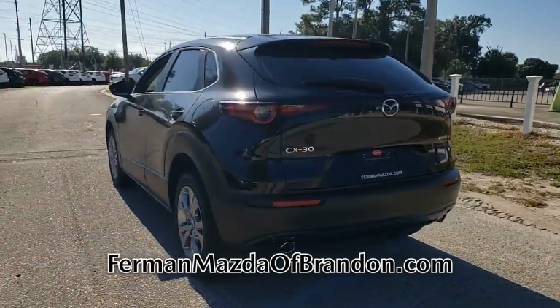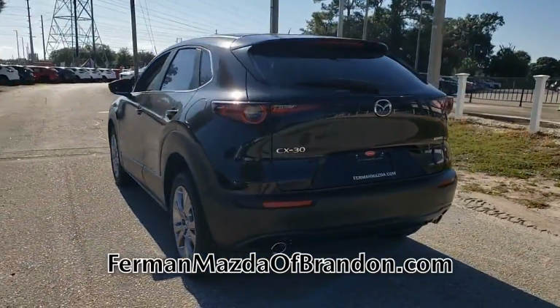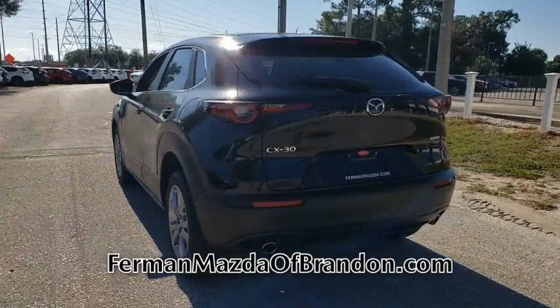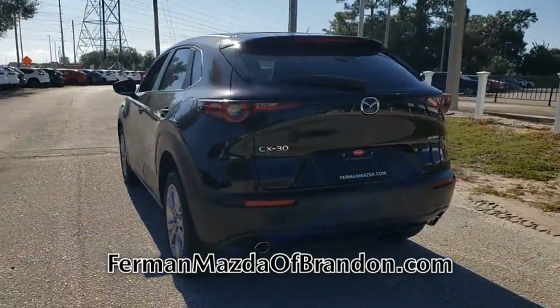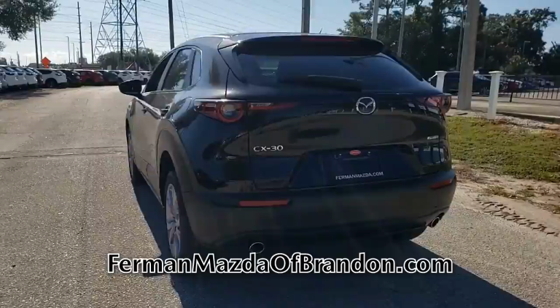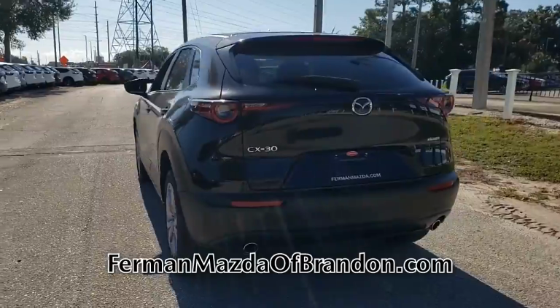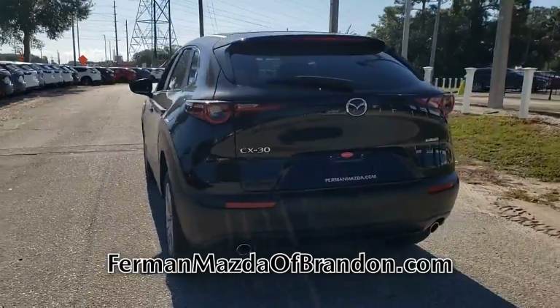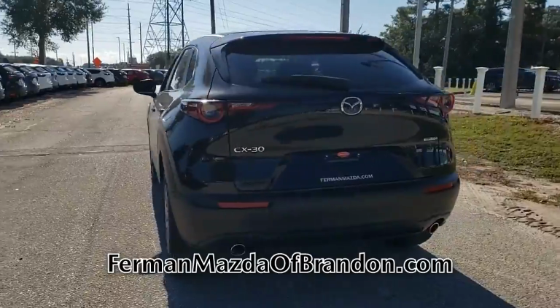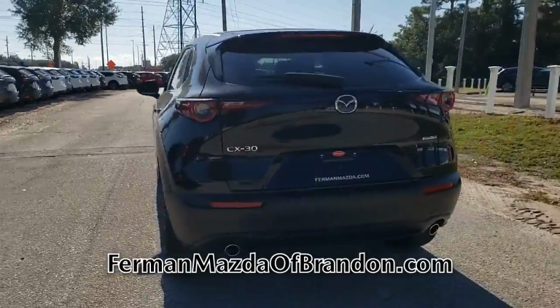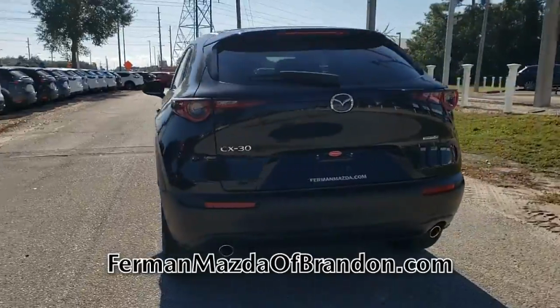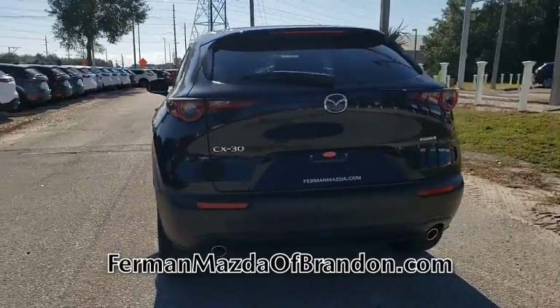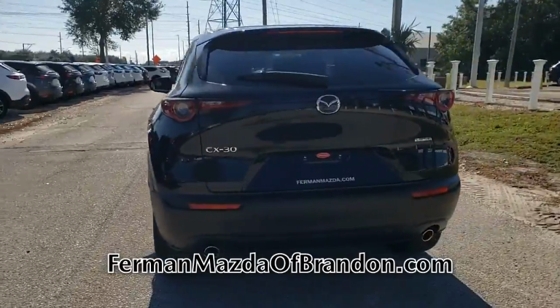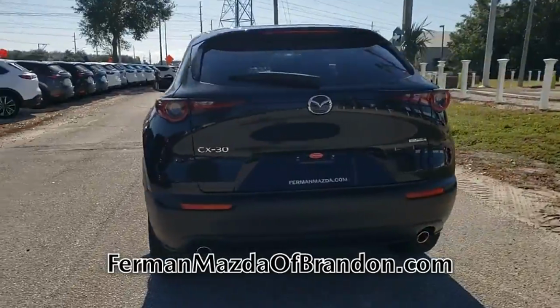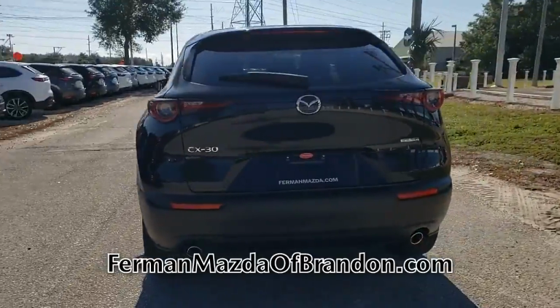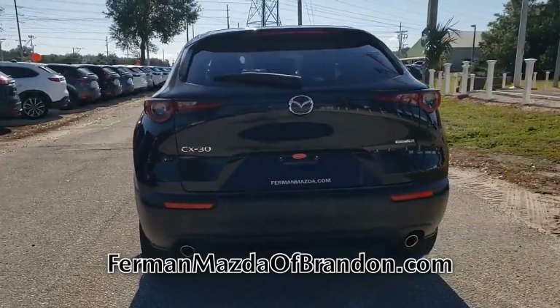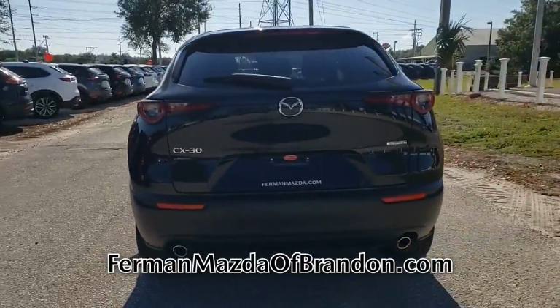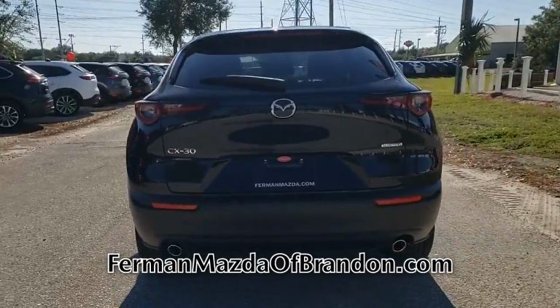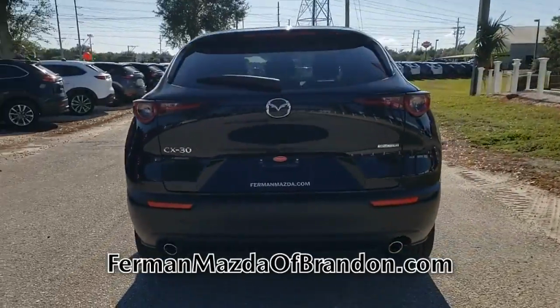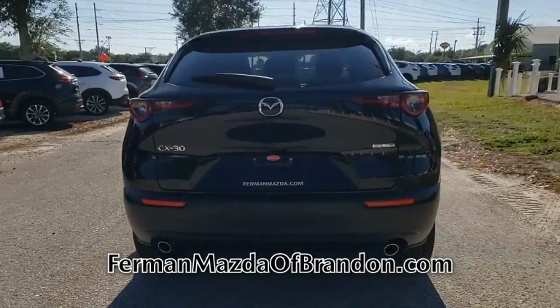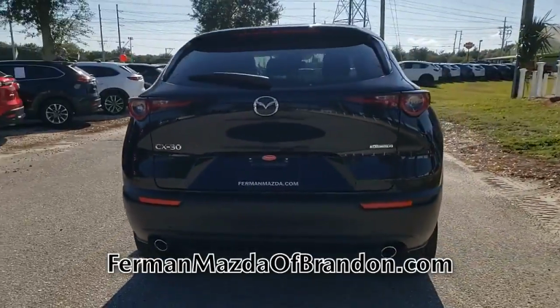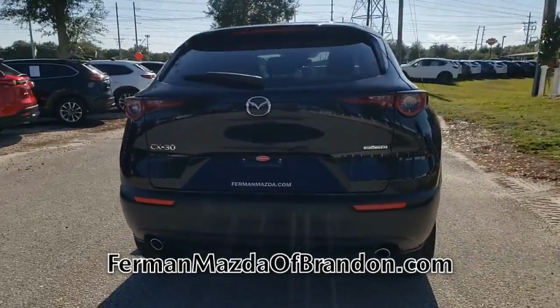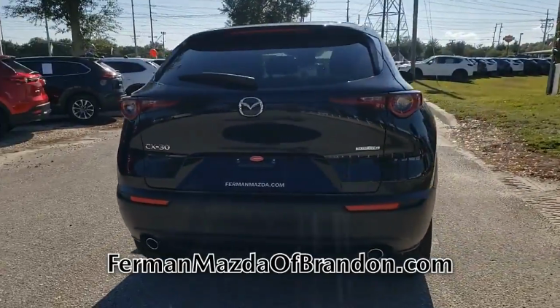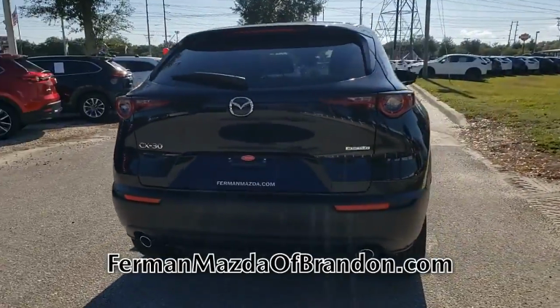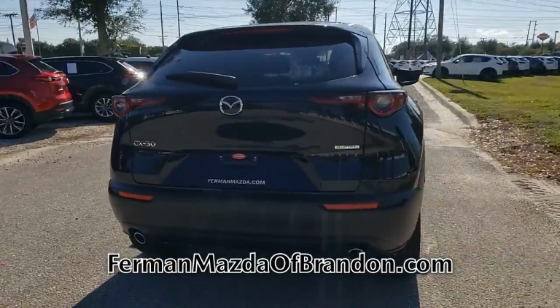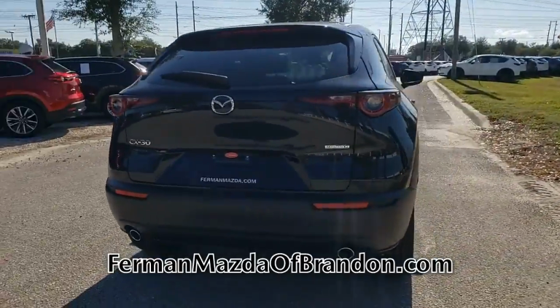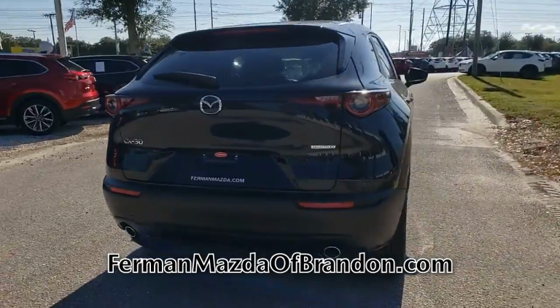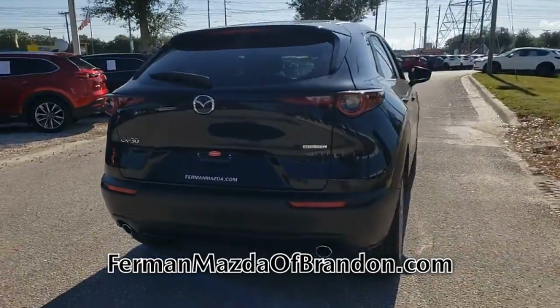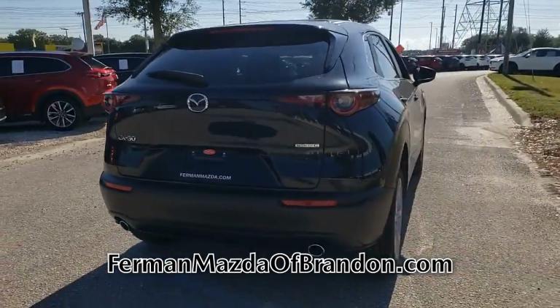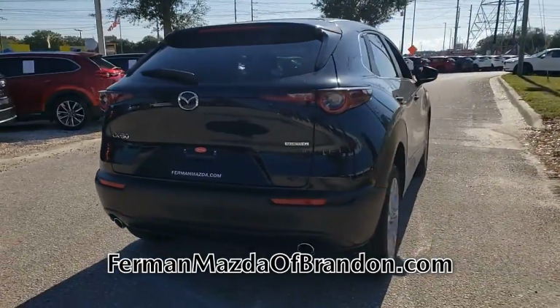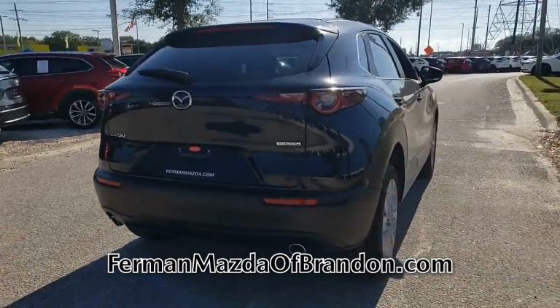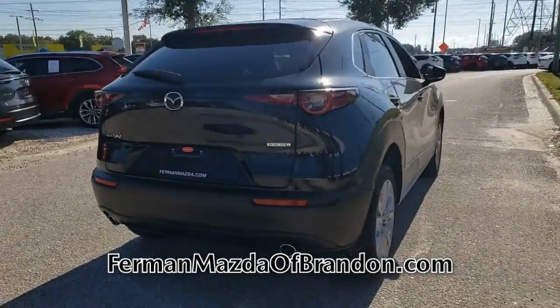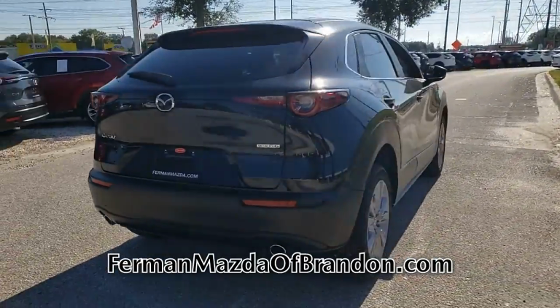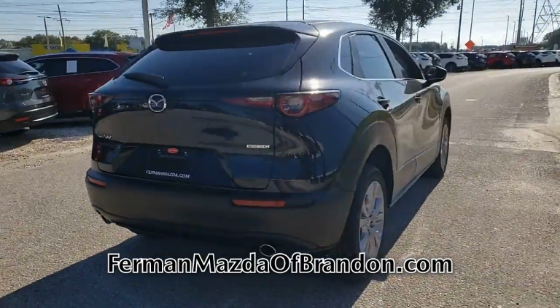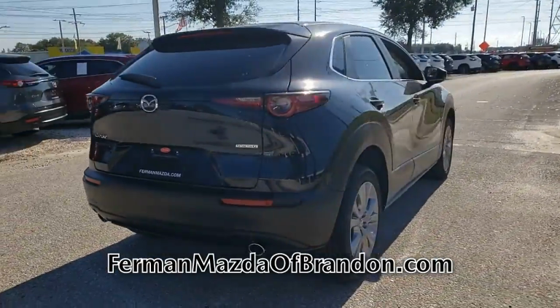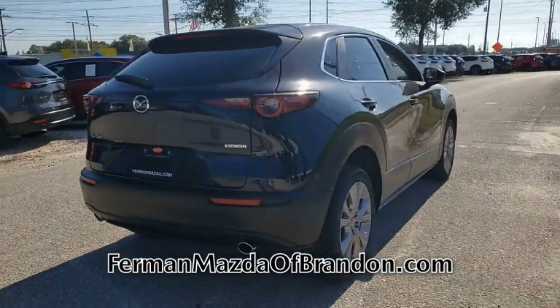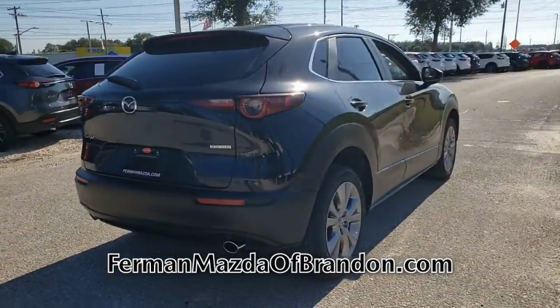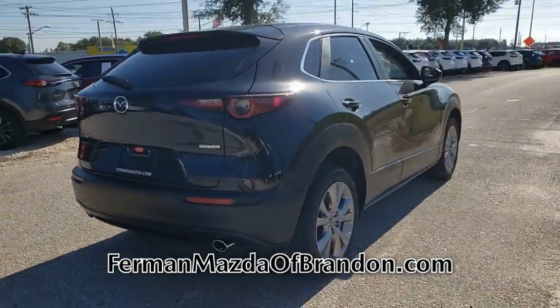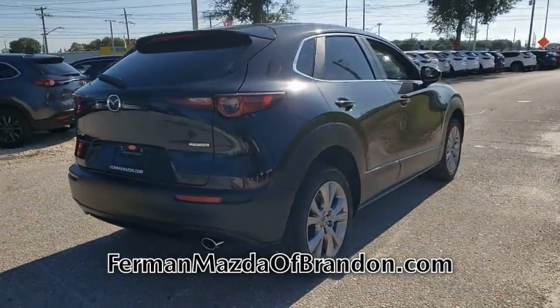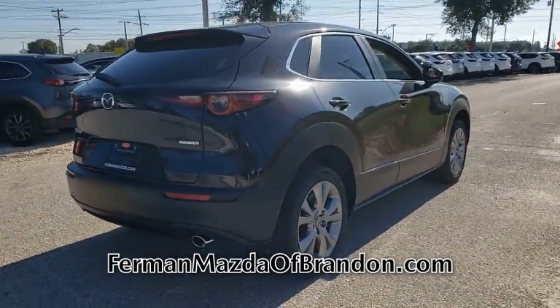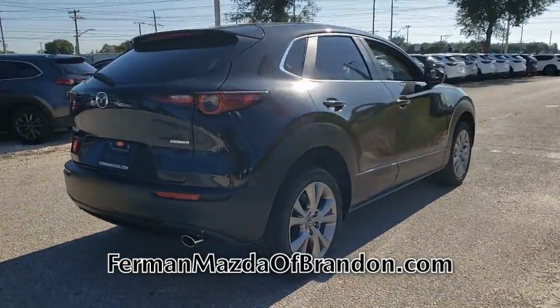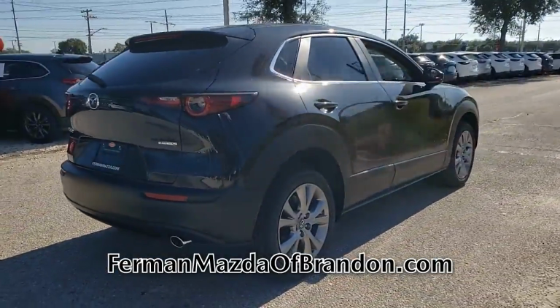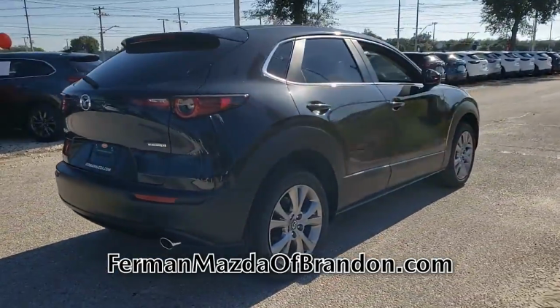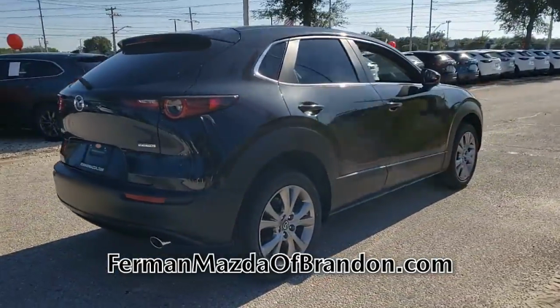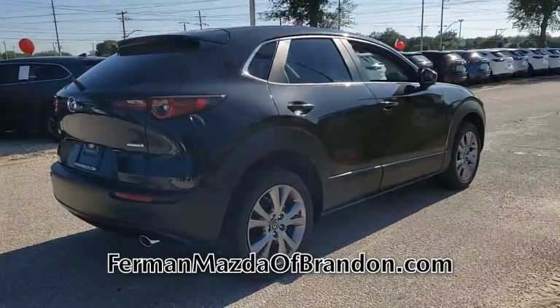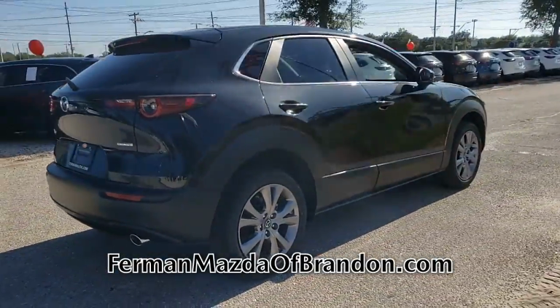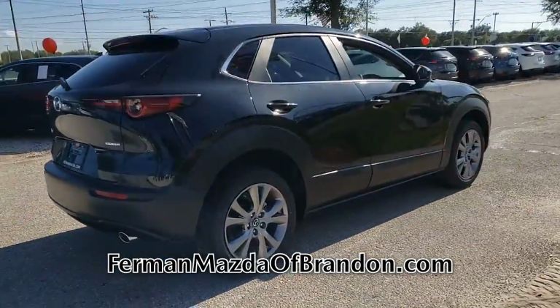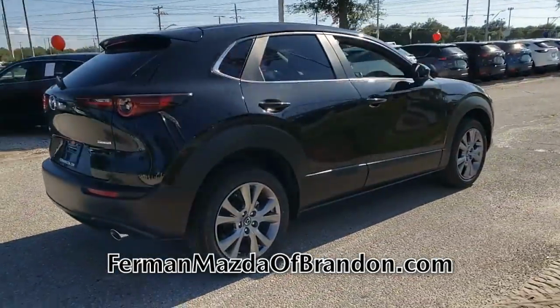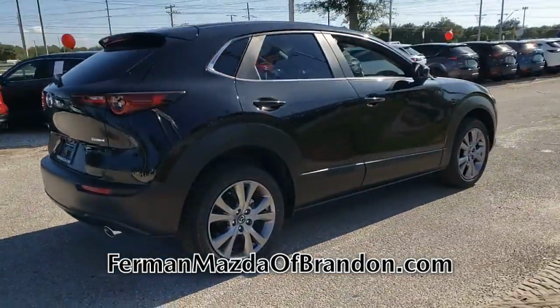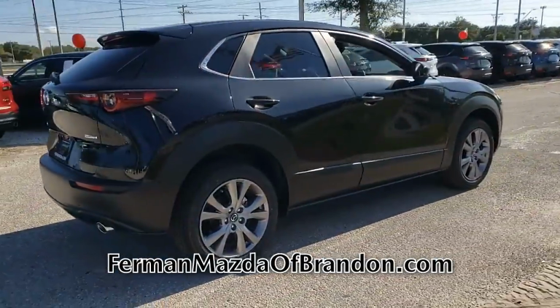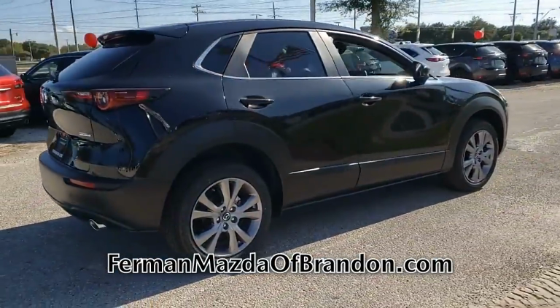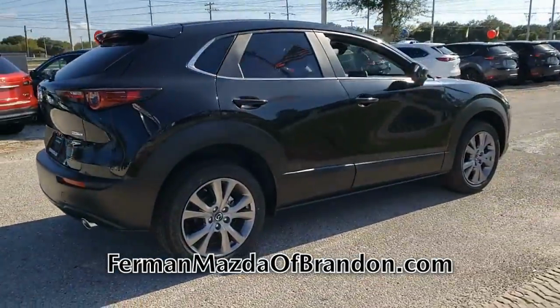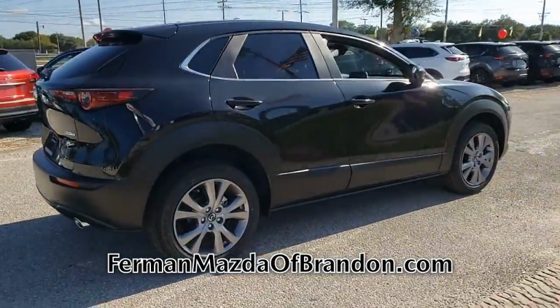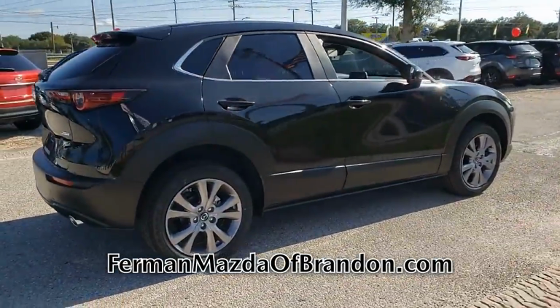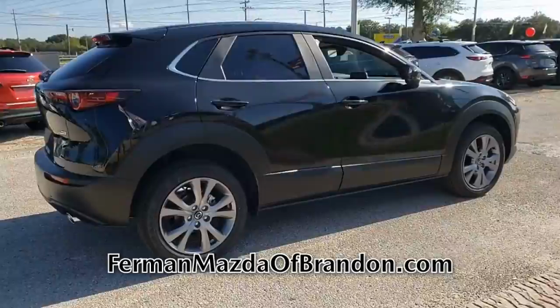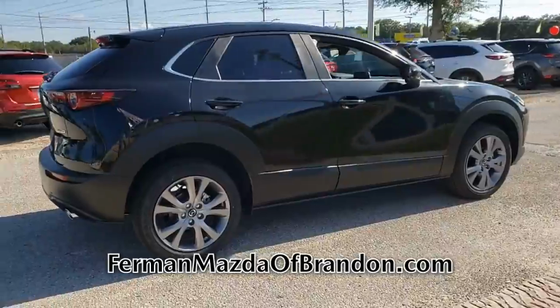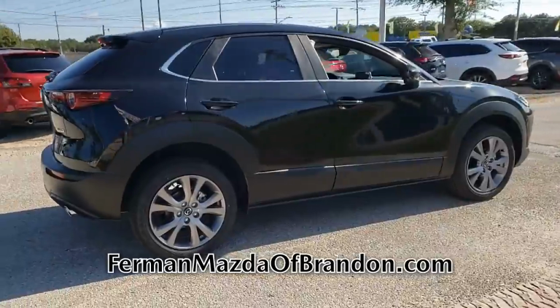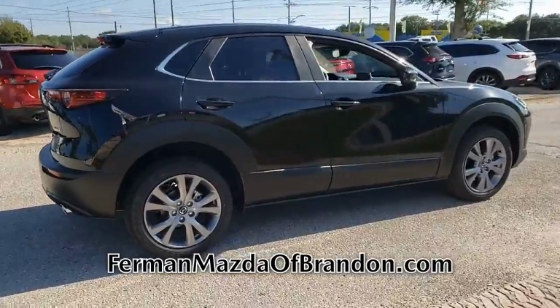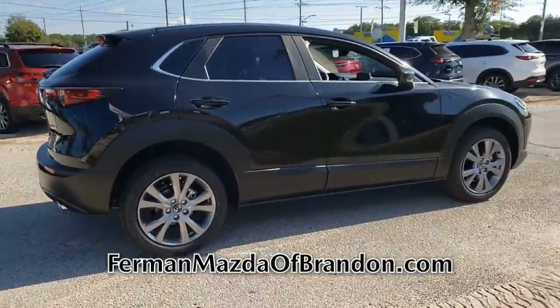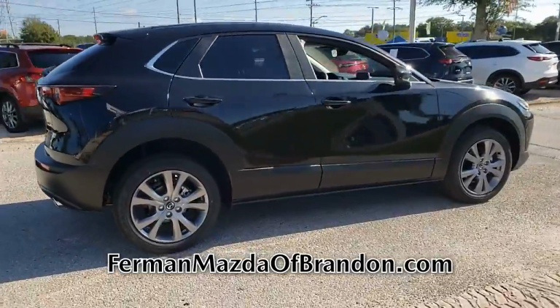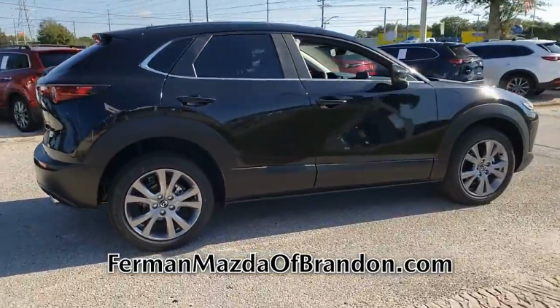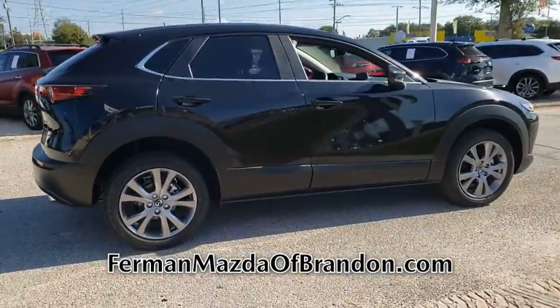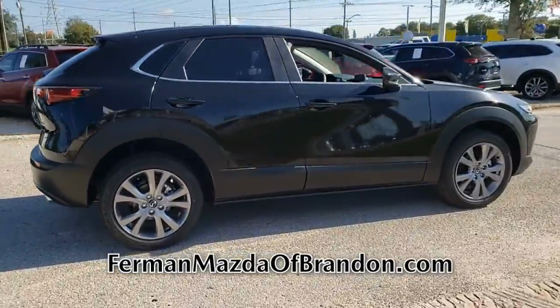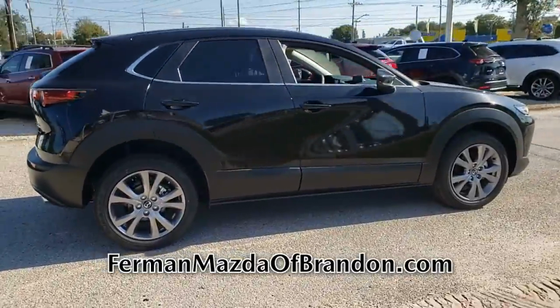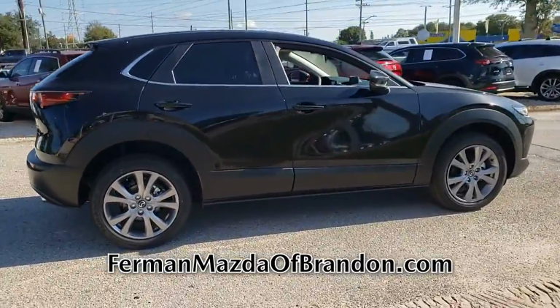Come in for a test drive today and experience the offer of your dreams. Thank you for watching.